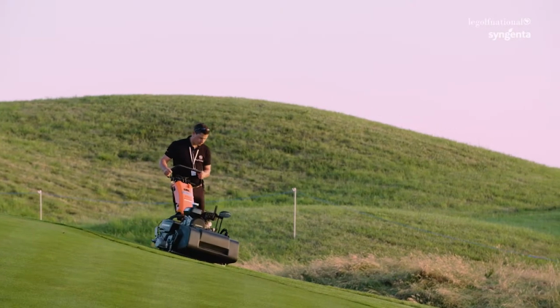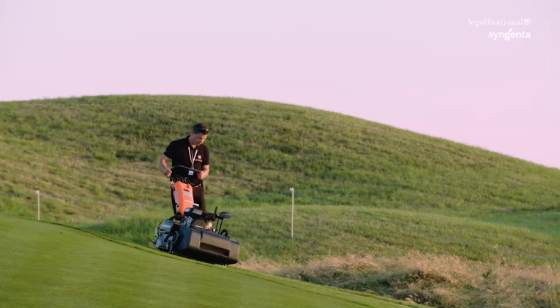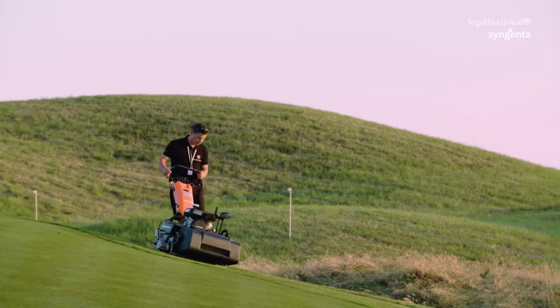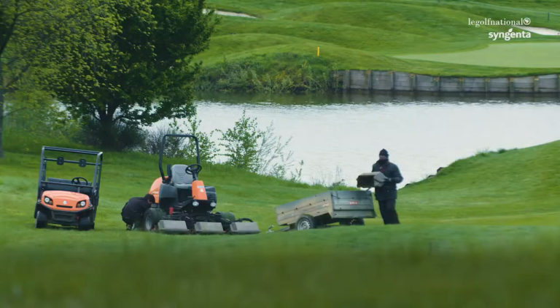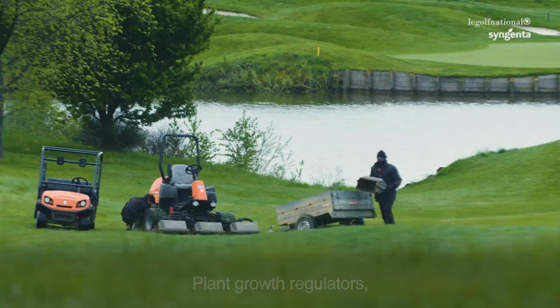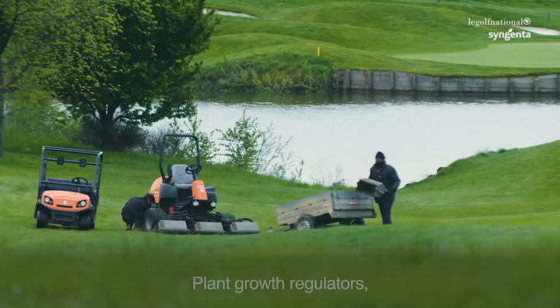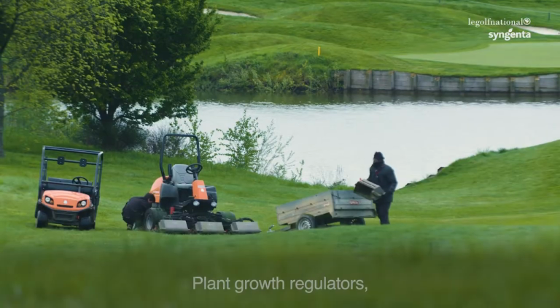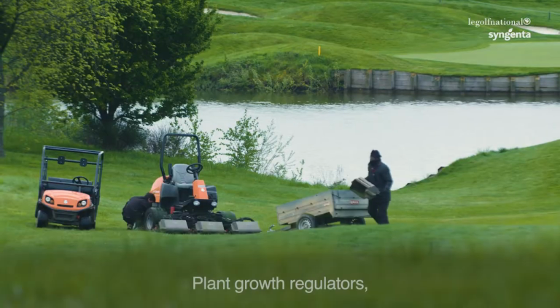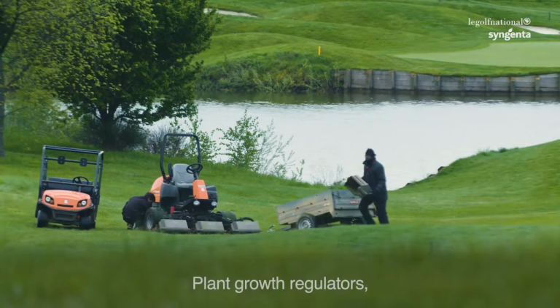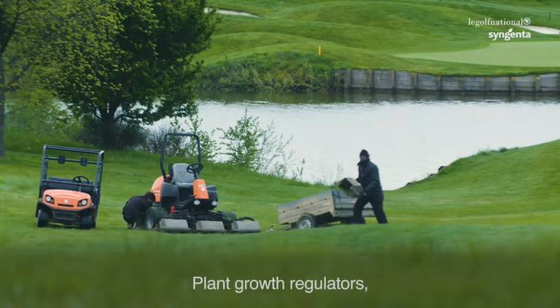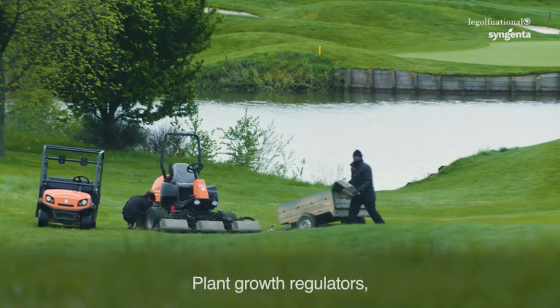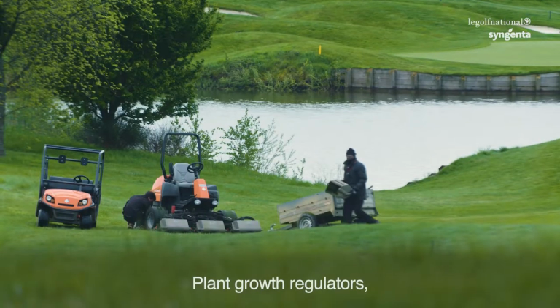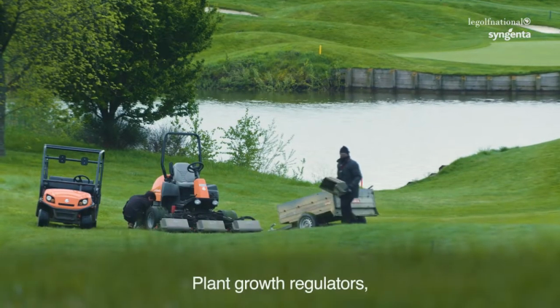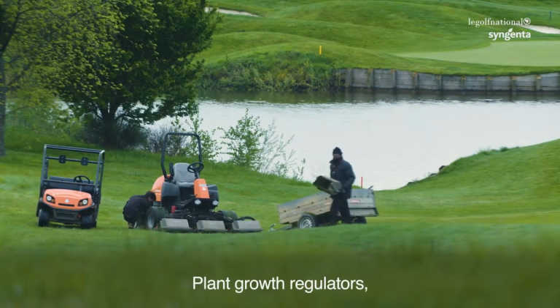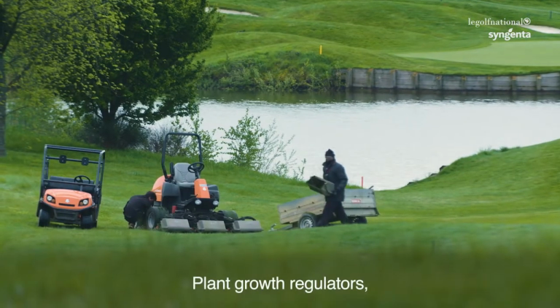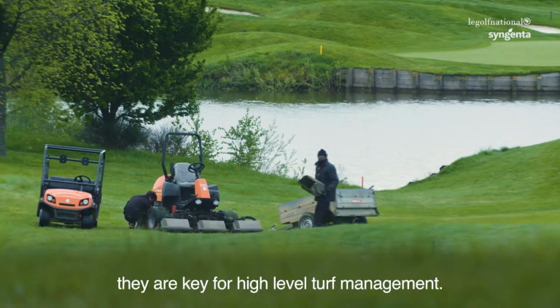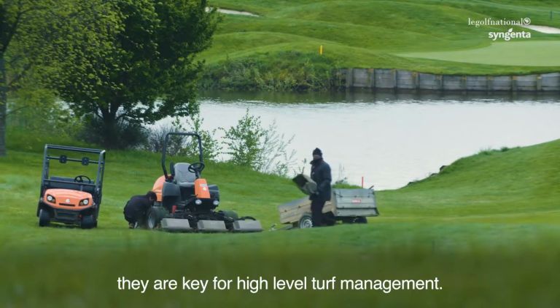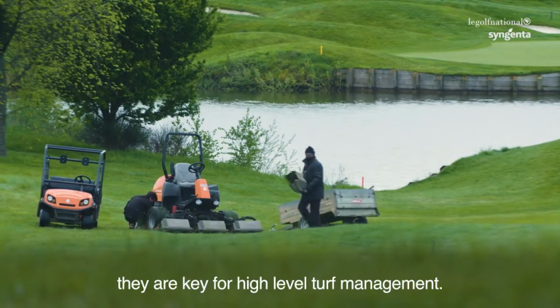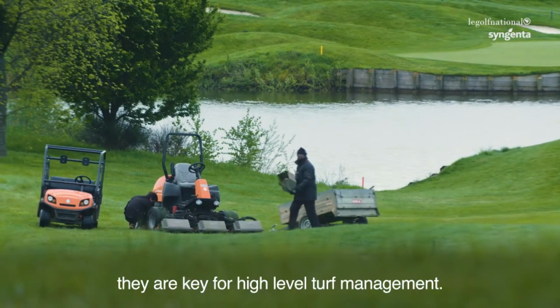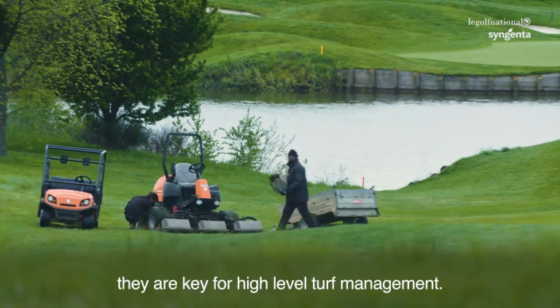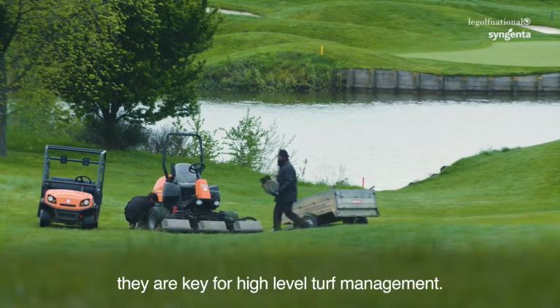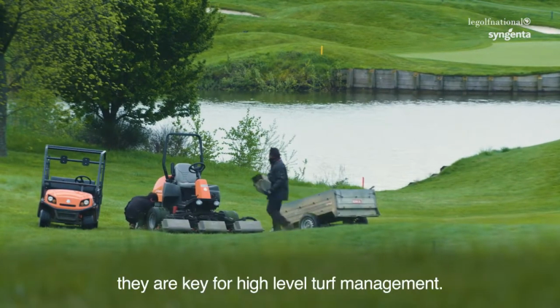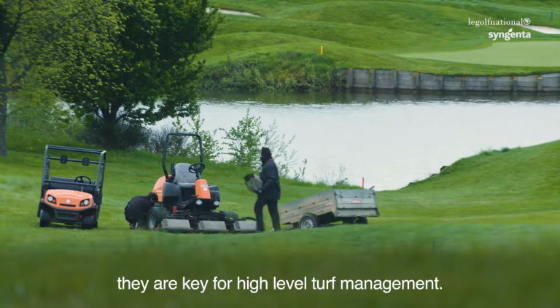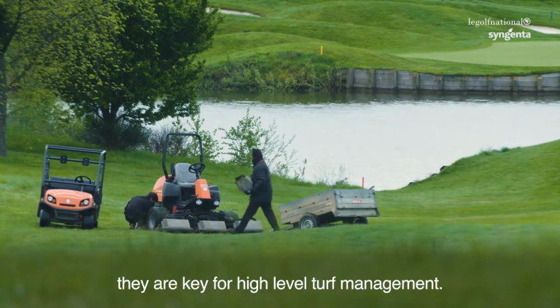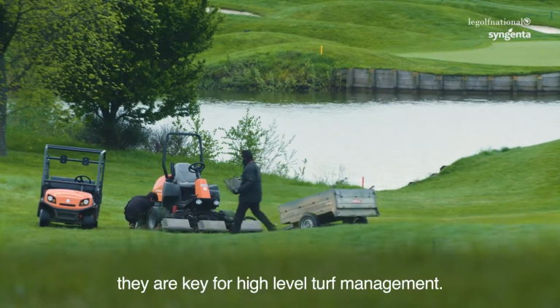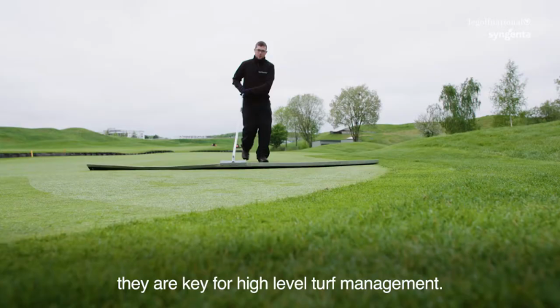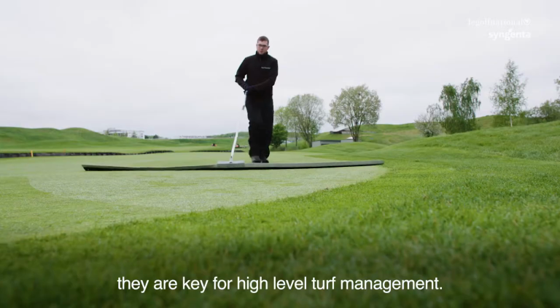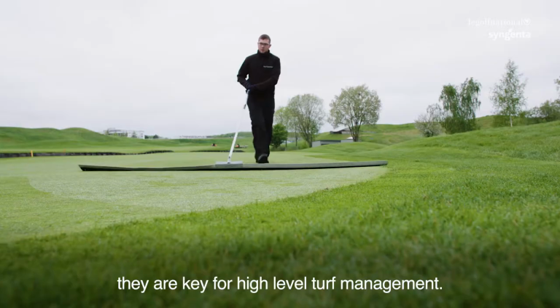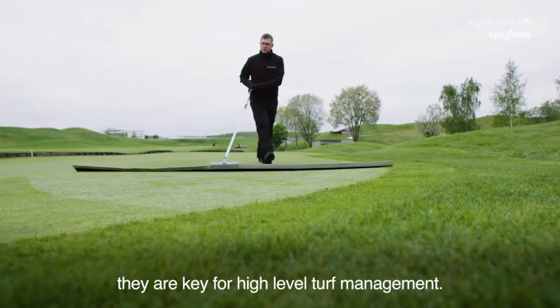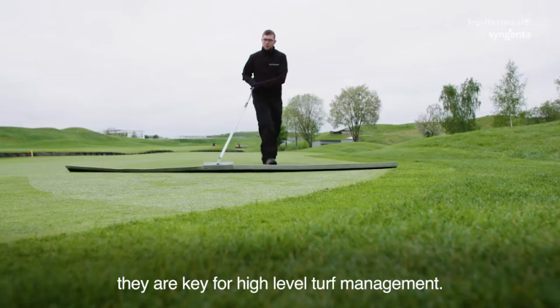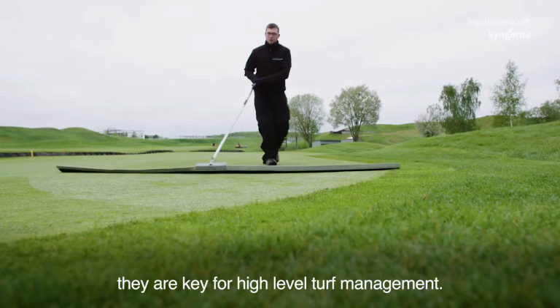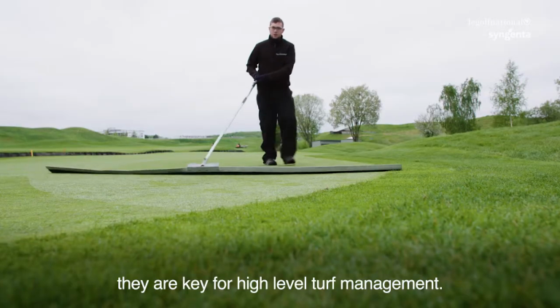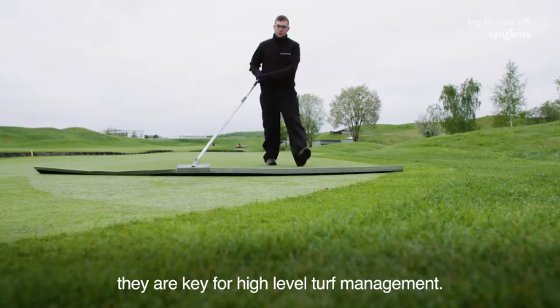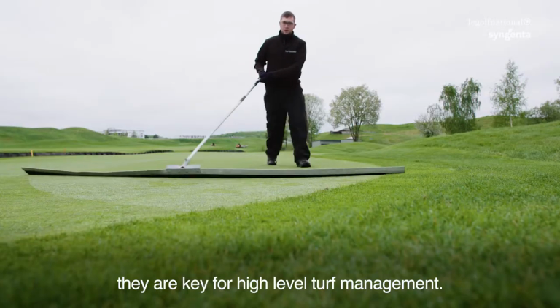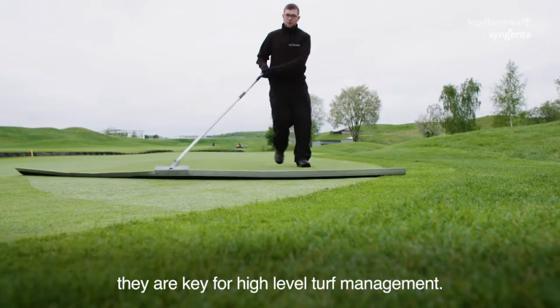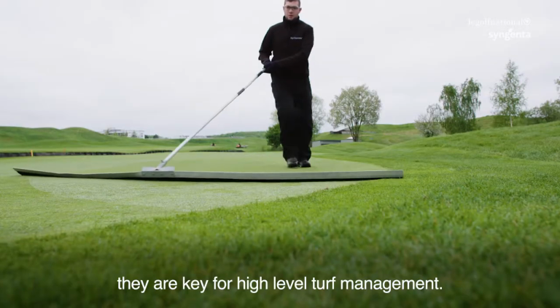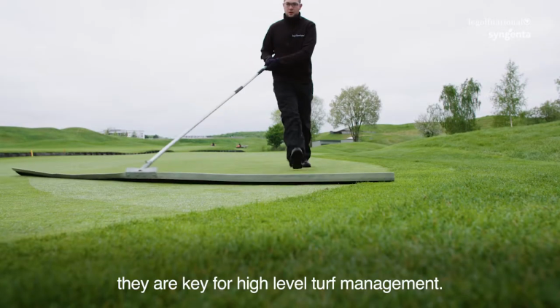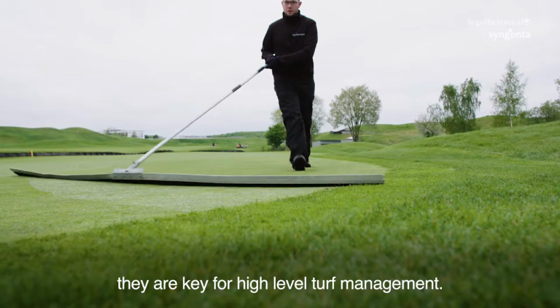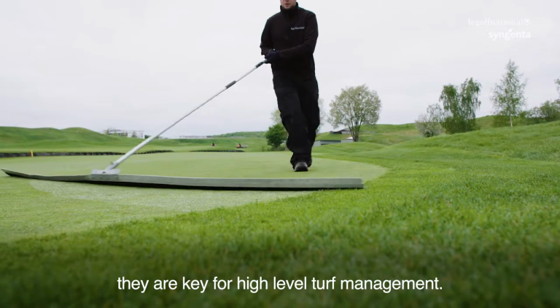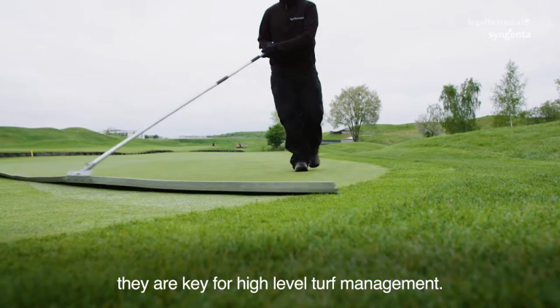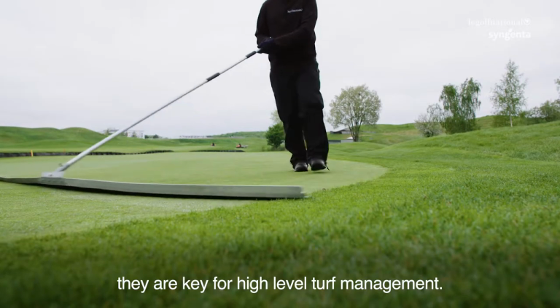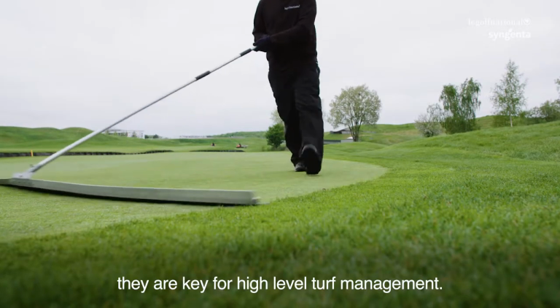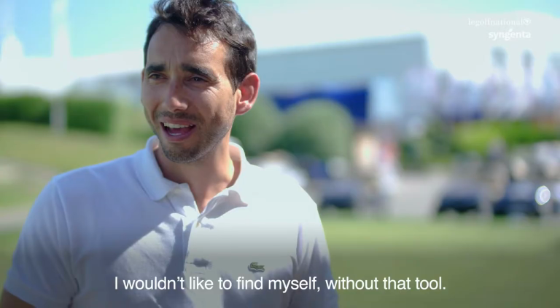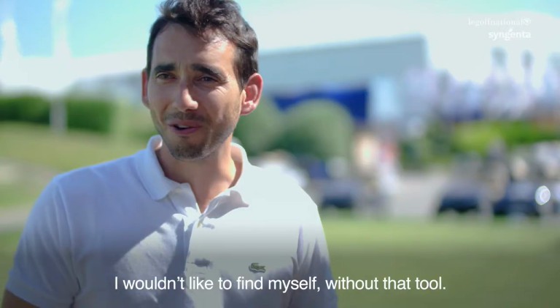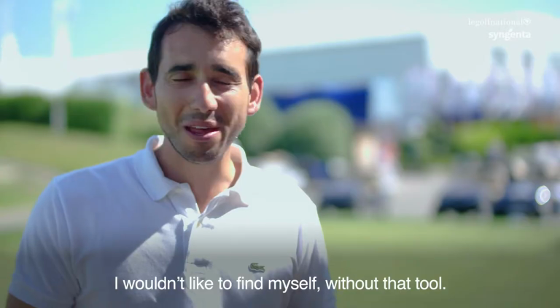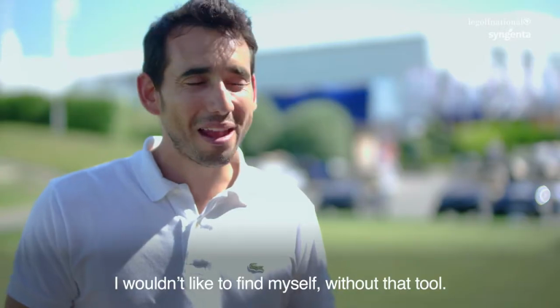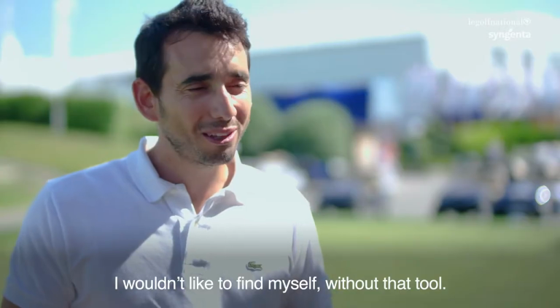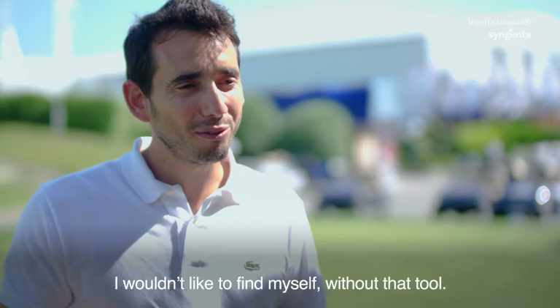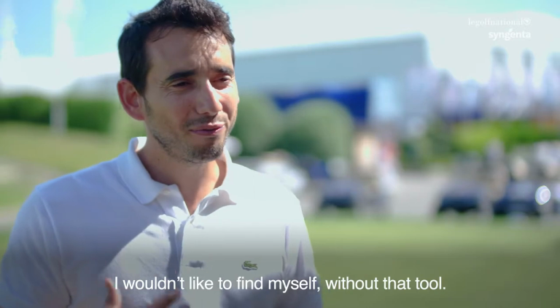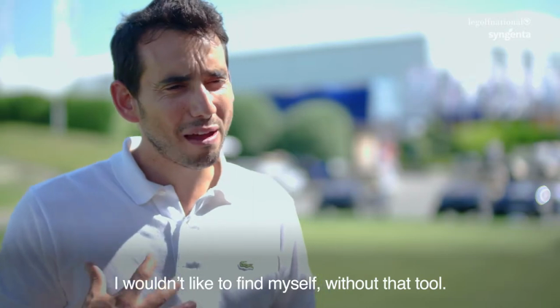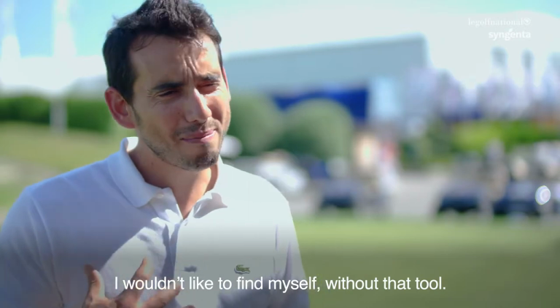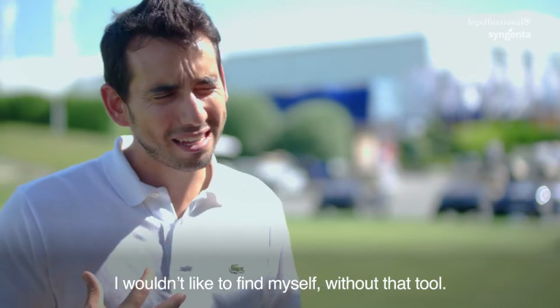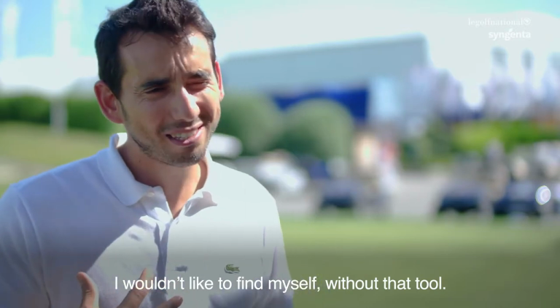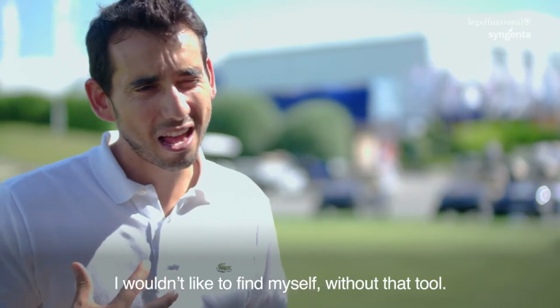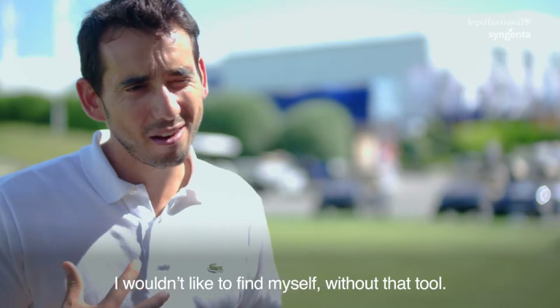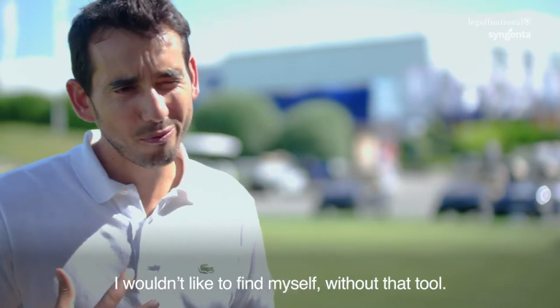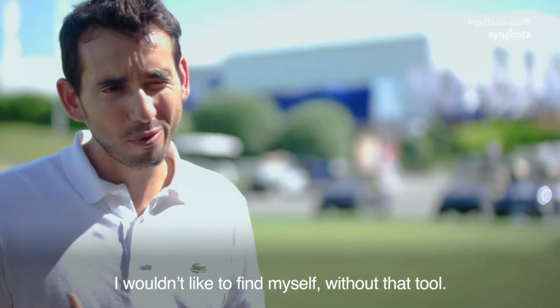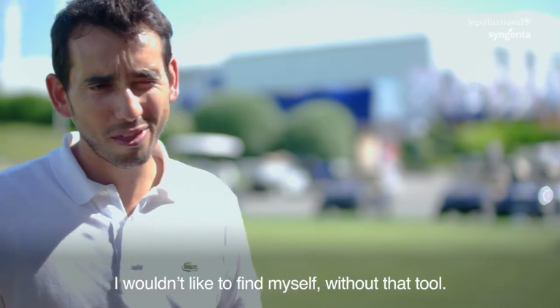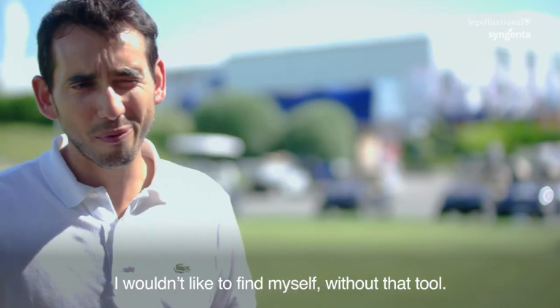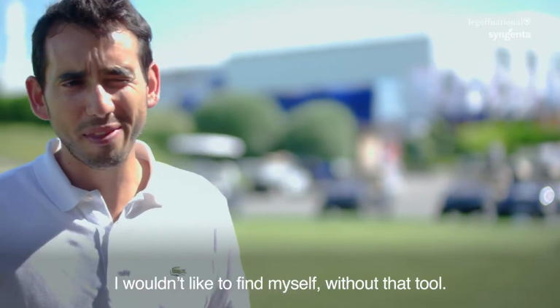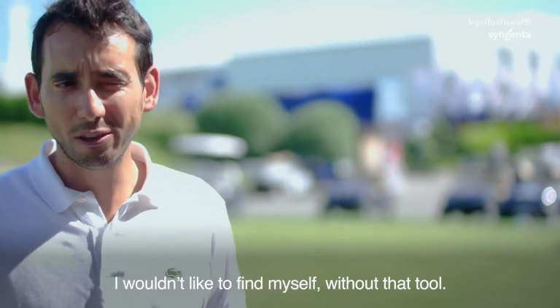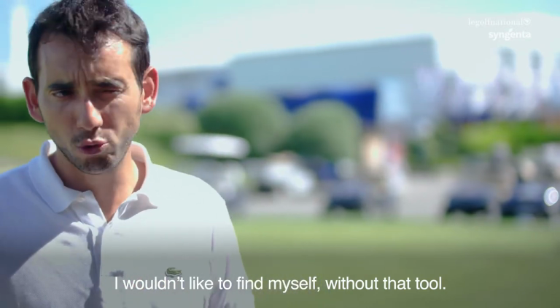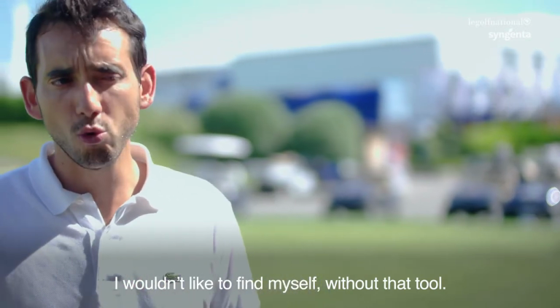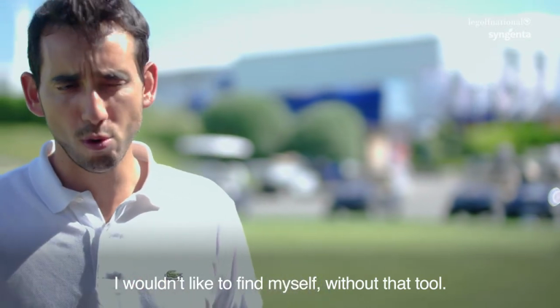The plant growth regulators are key for high level turf management. I wouldn't like to find myself without that tool.